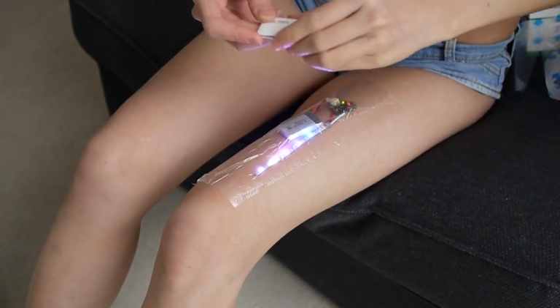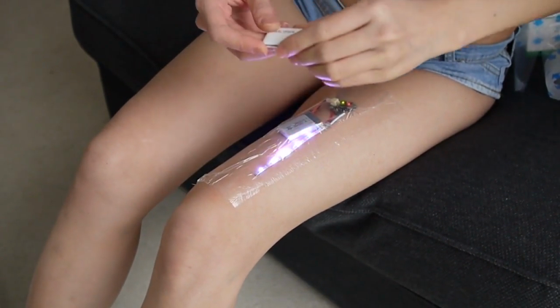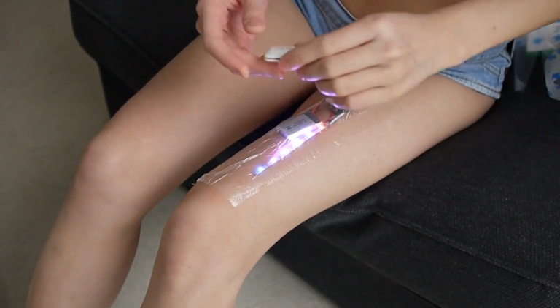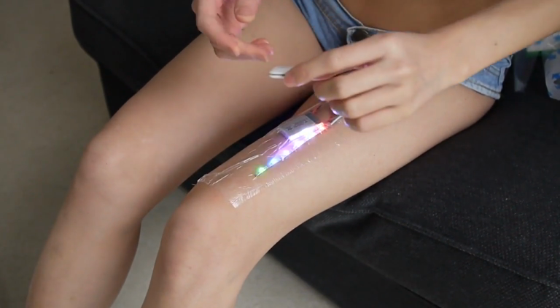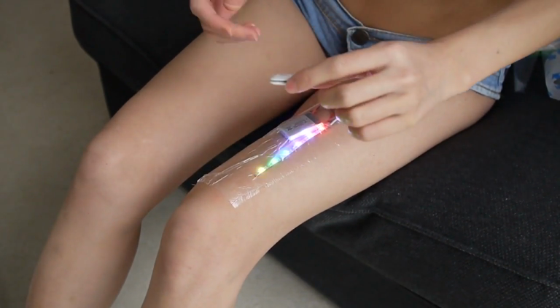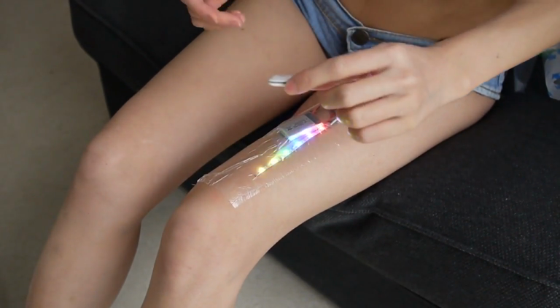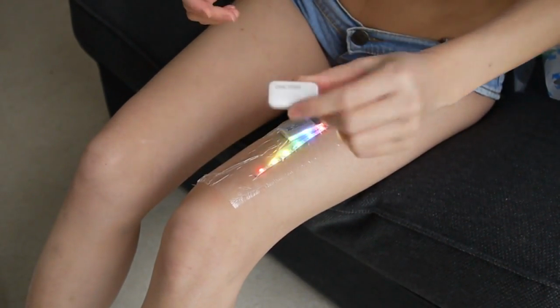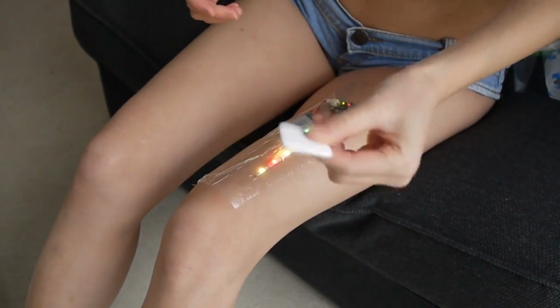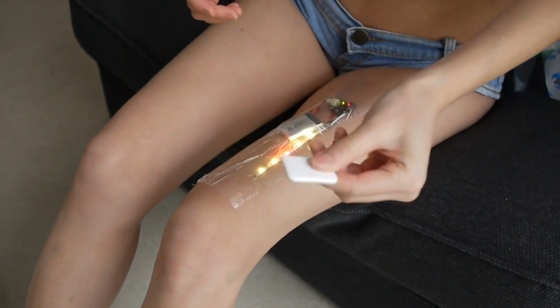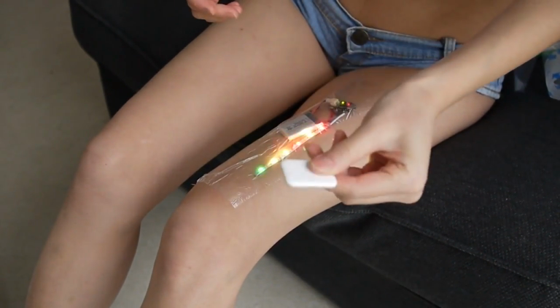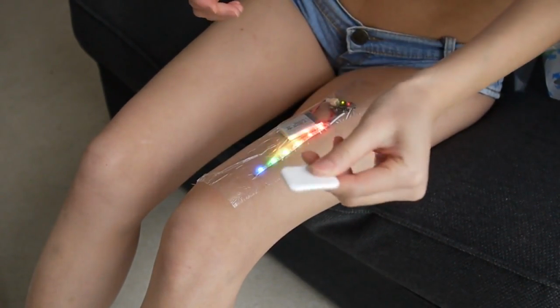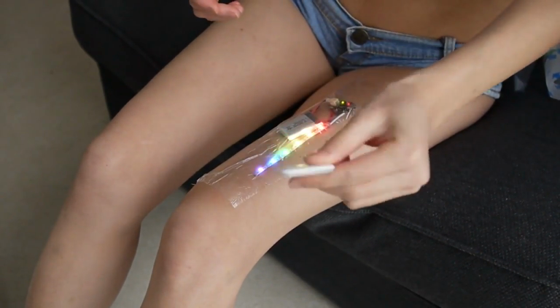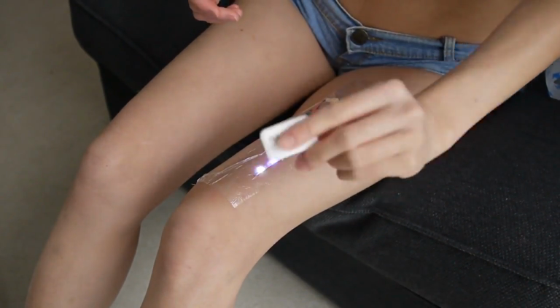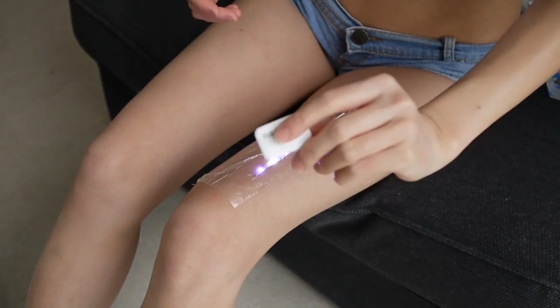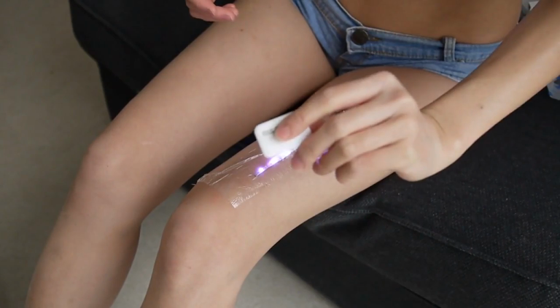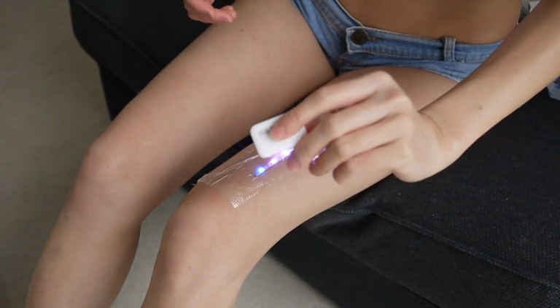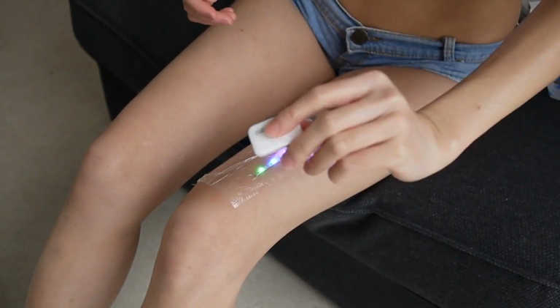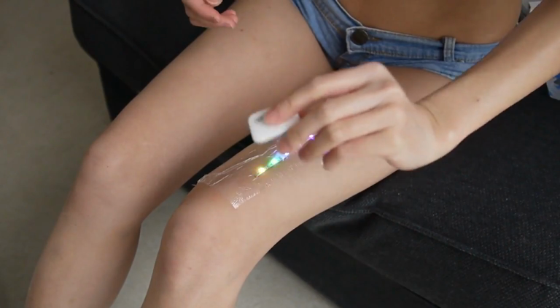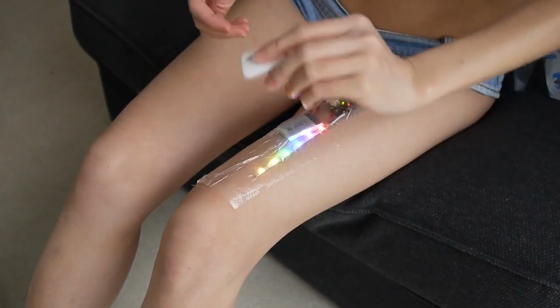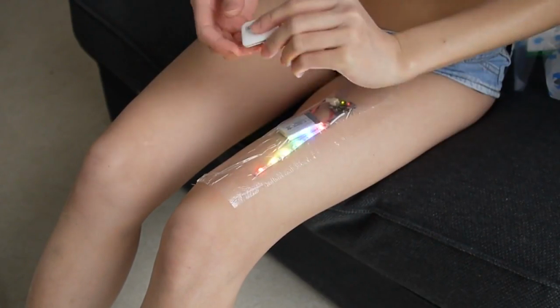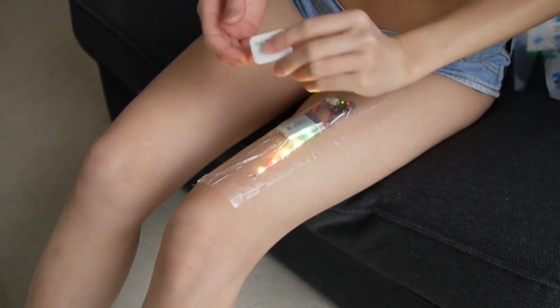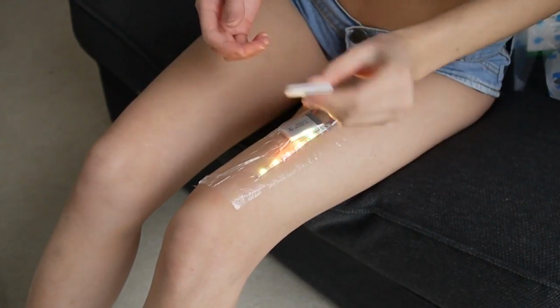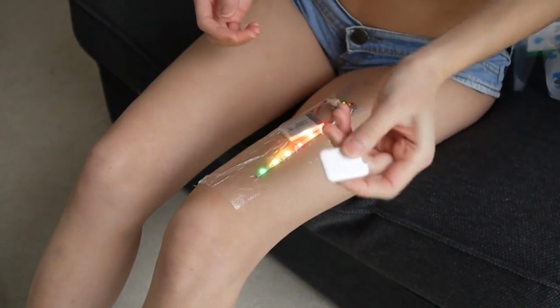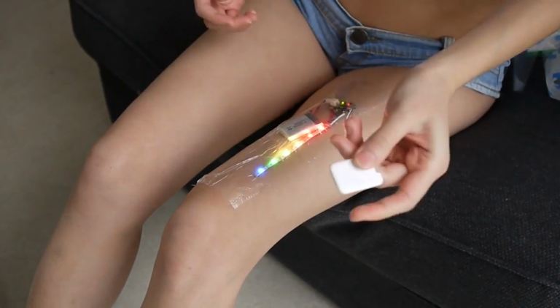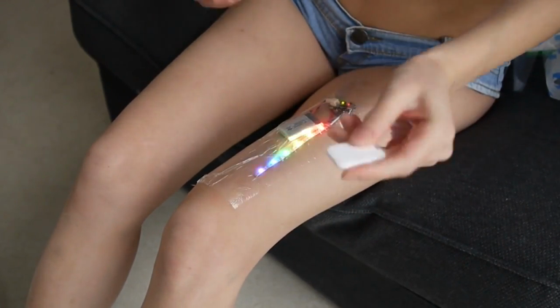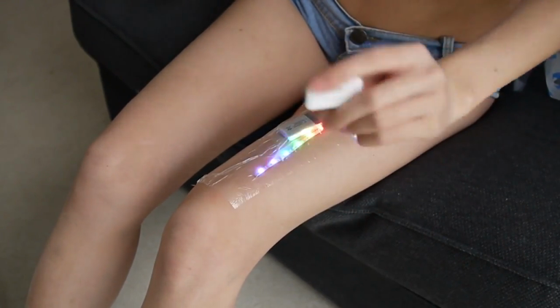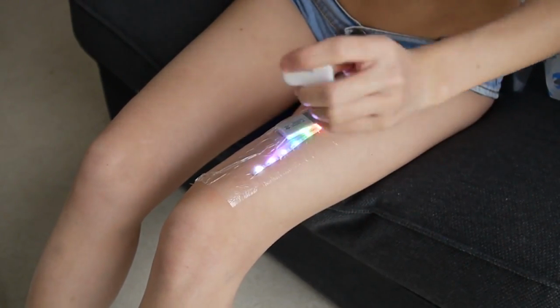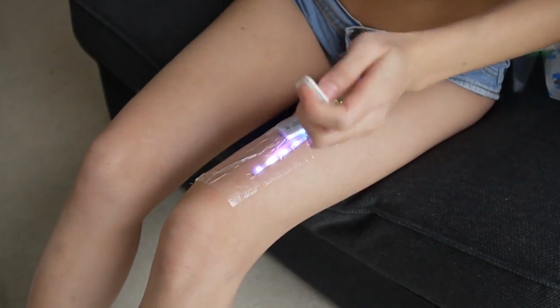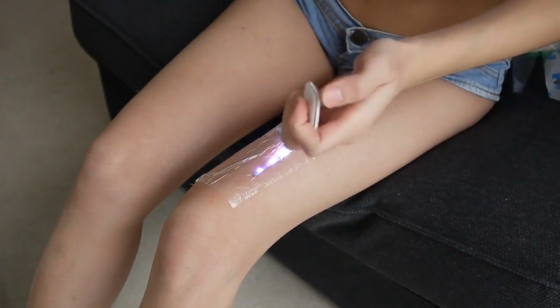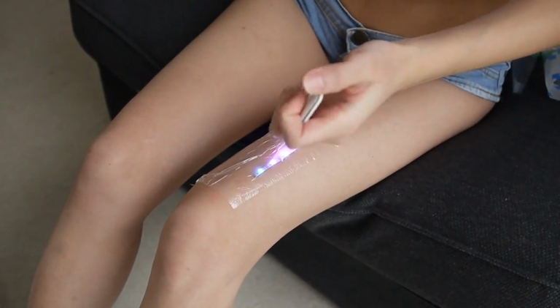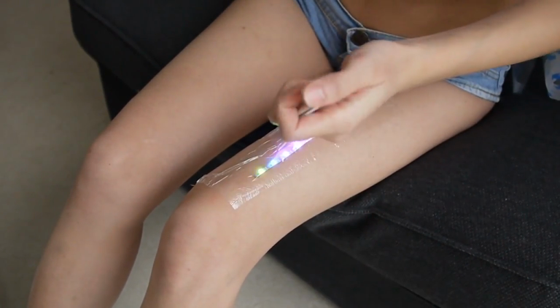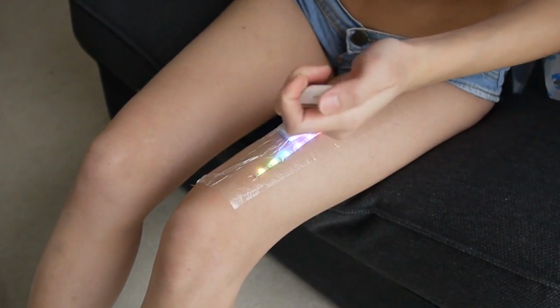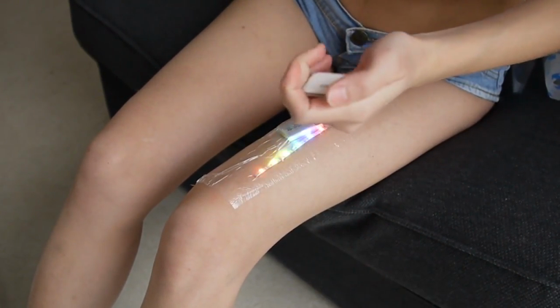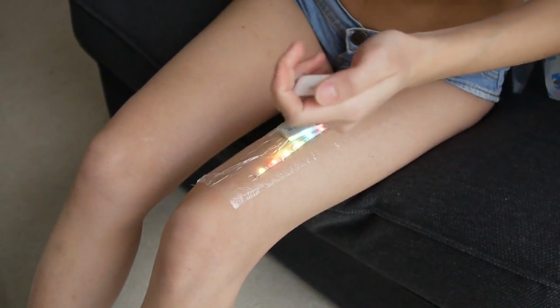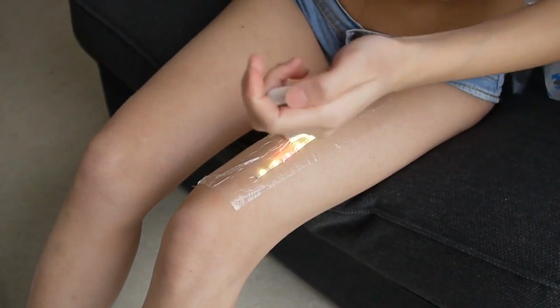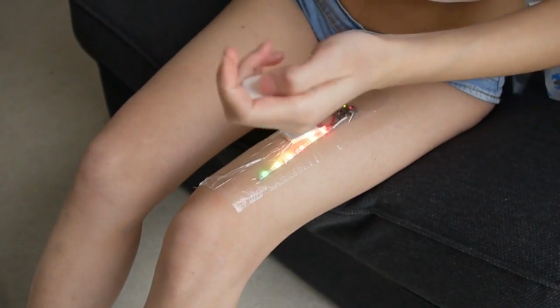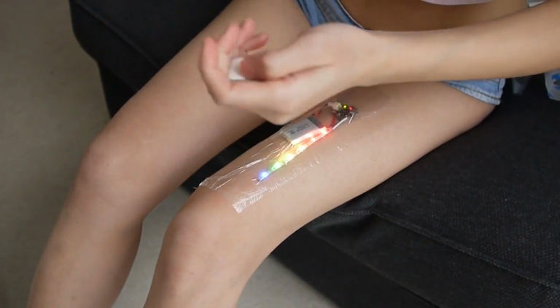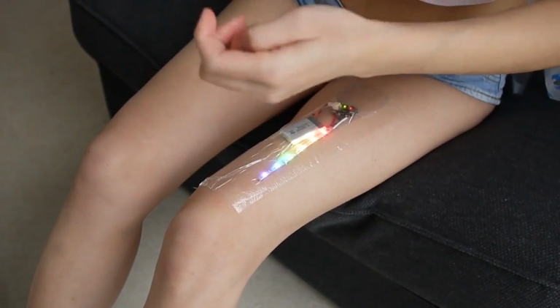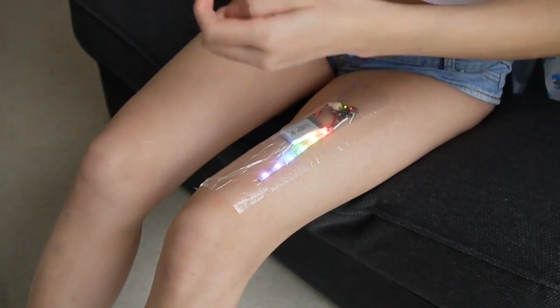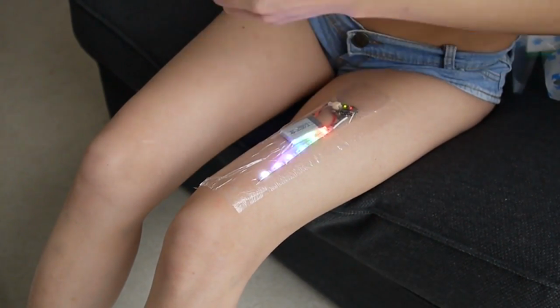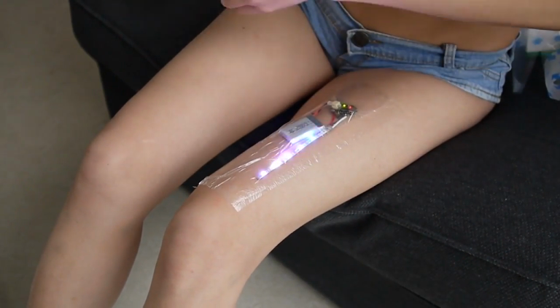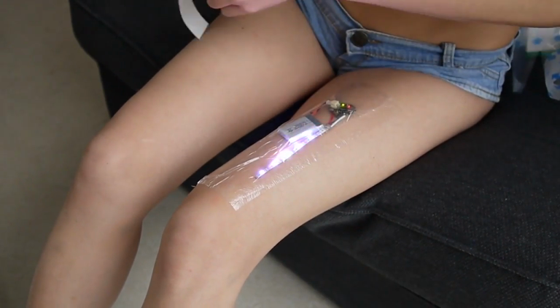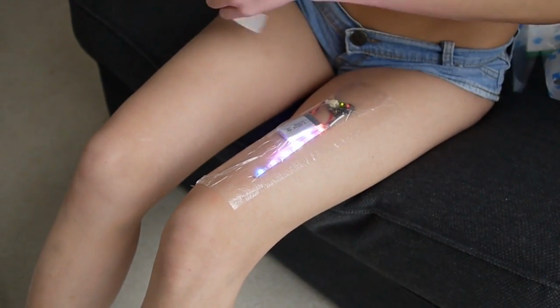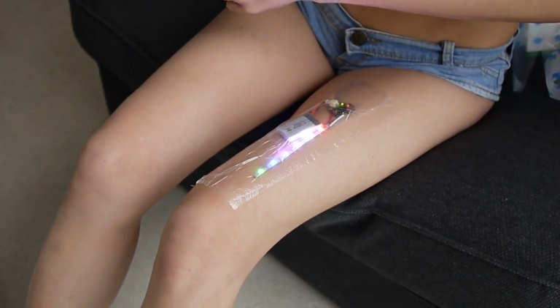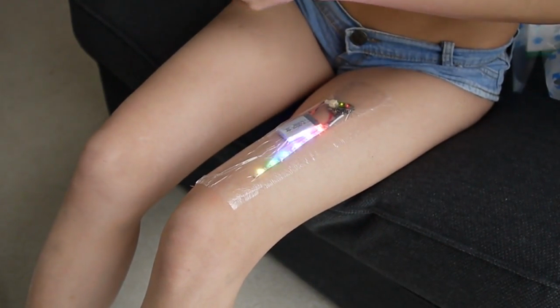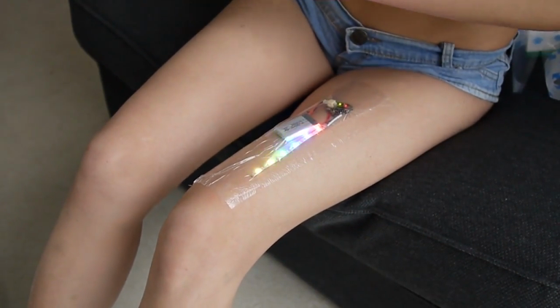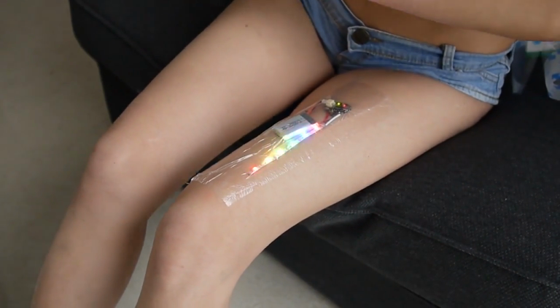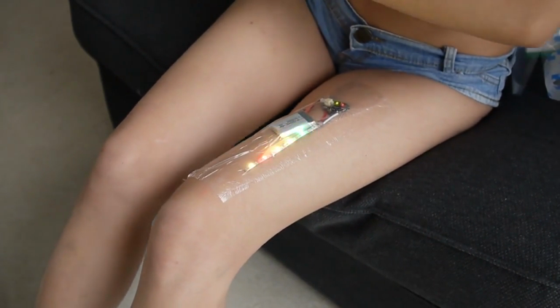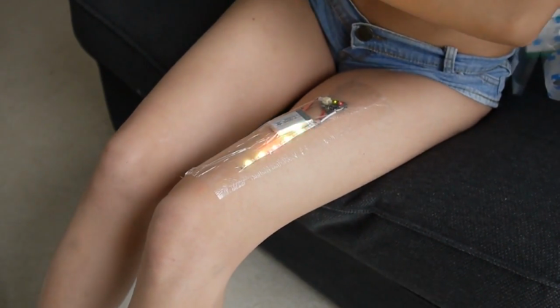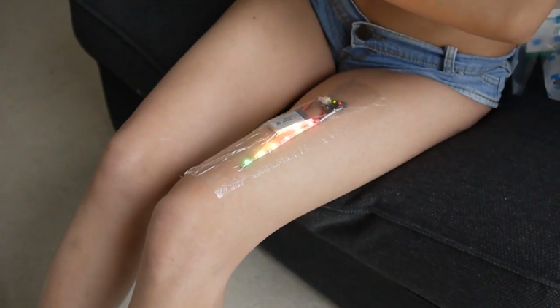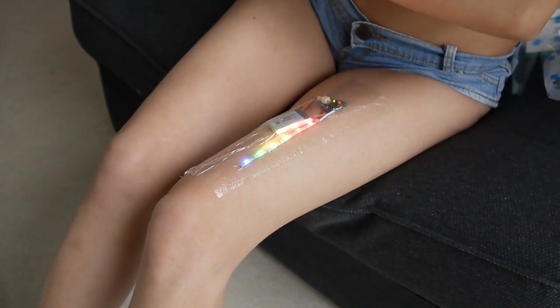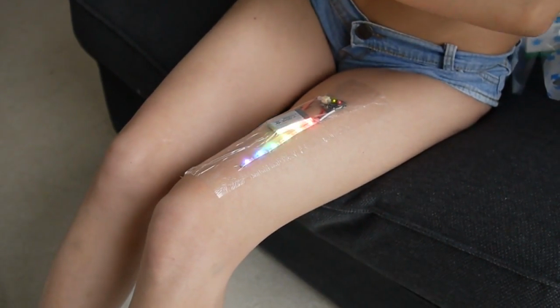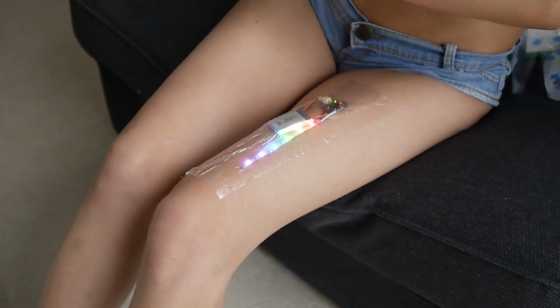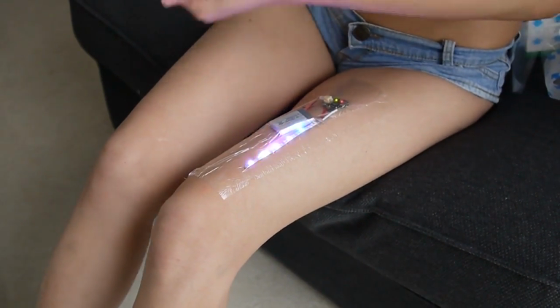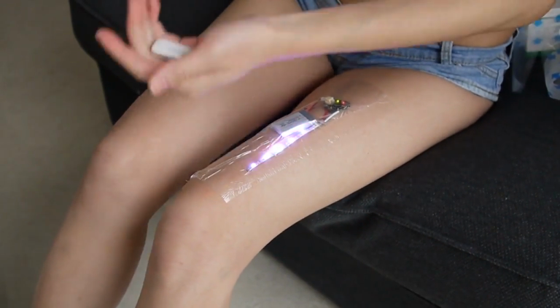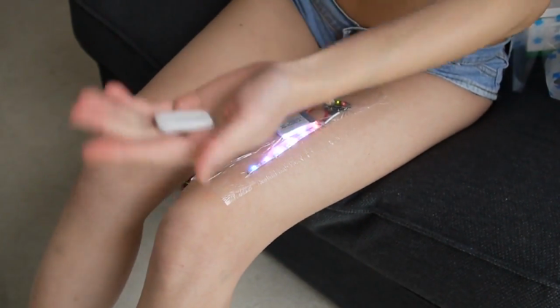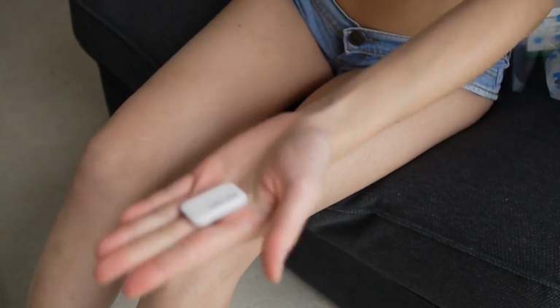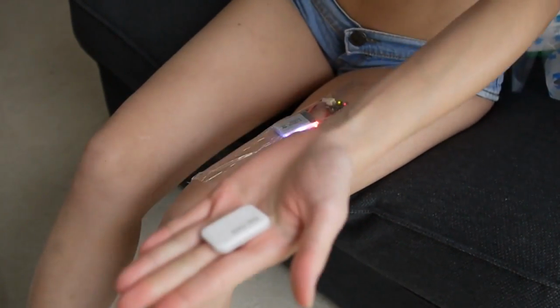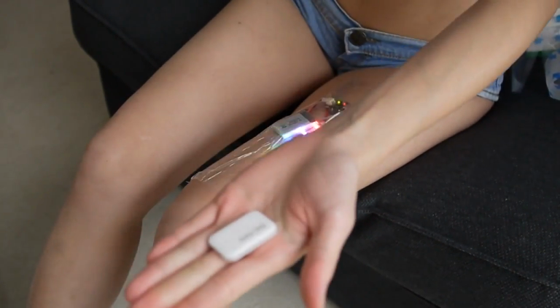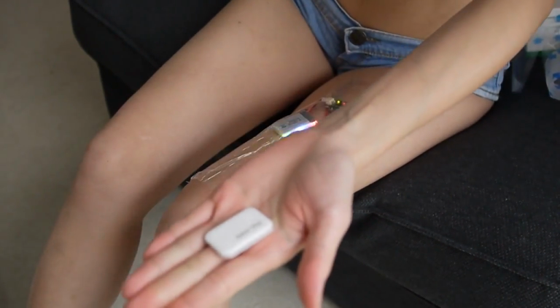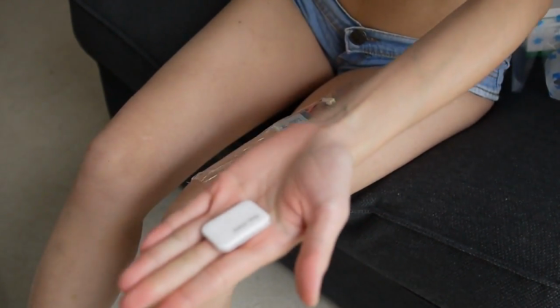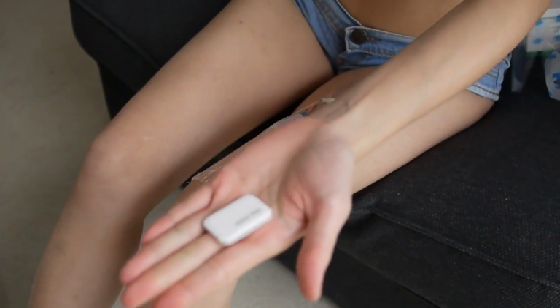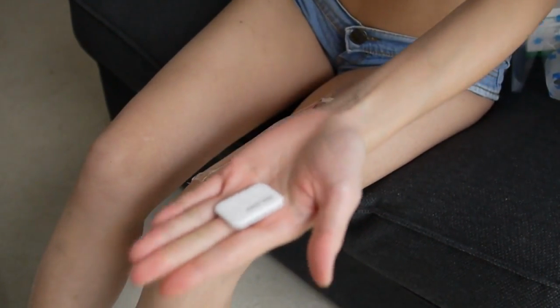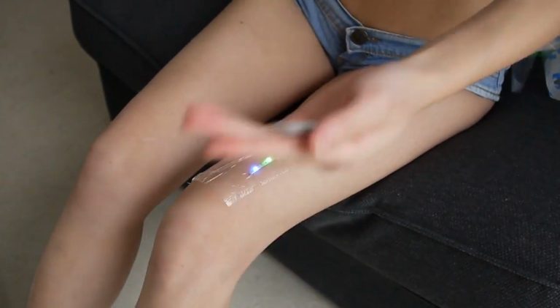This is a BLE beacon — in case you lost your friend at the party, you can find them with this.